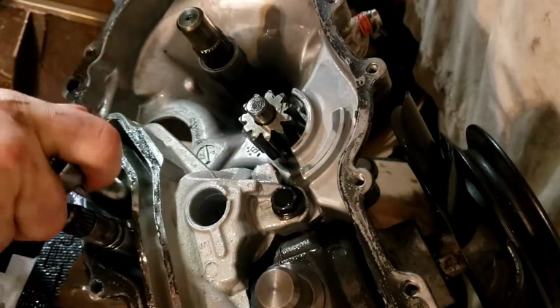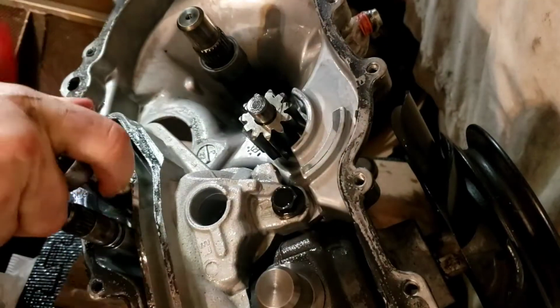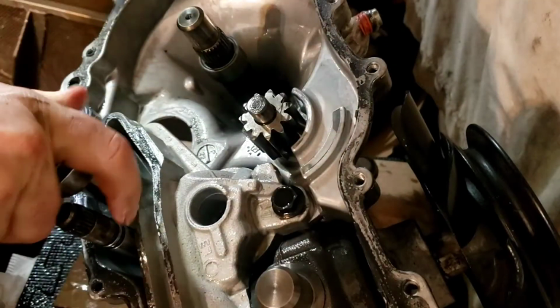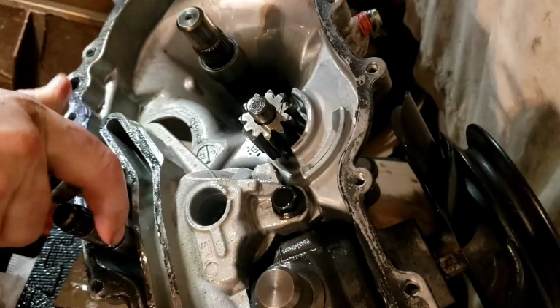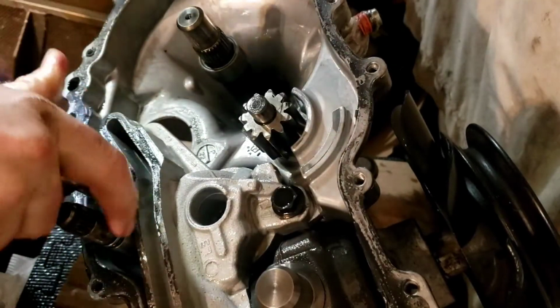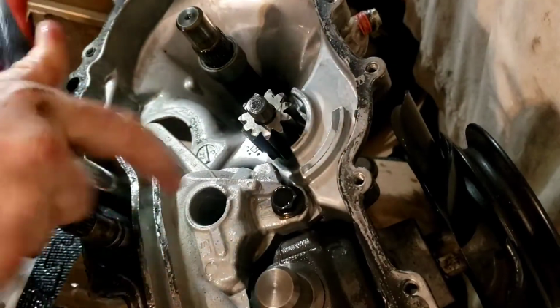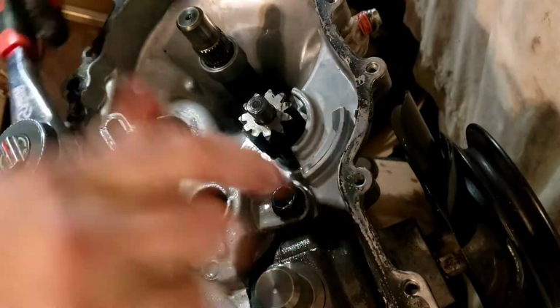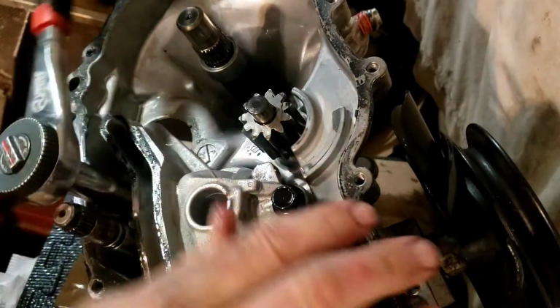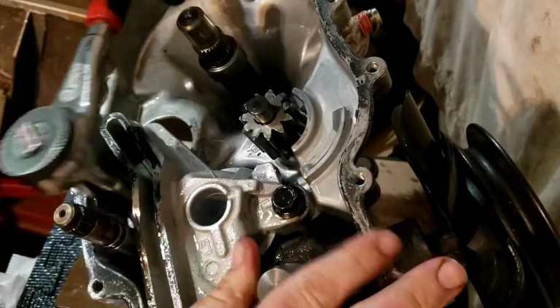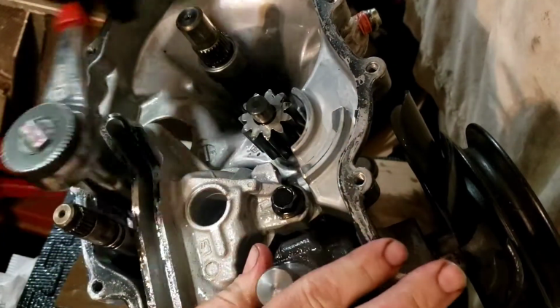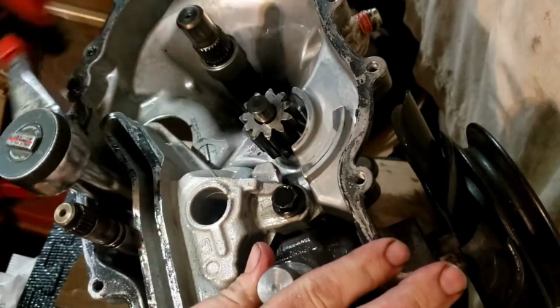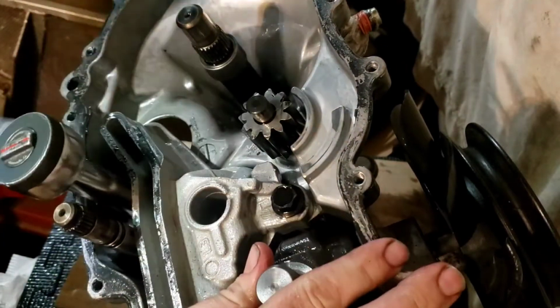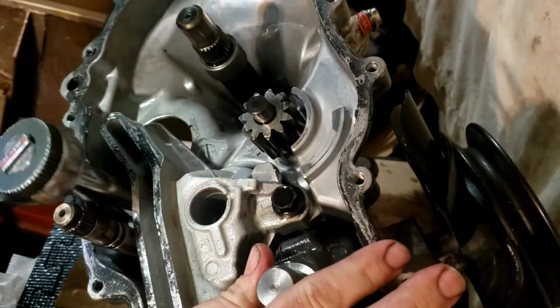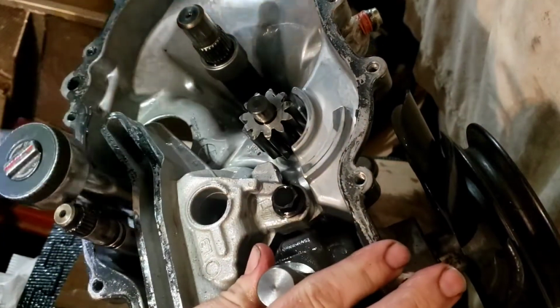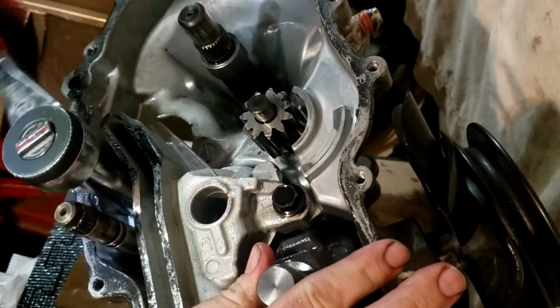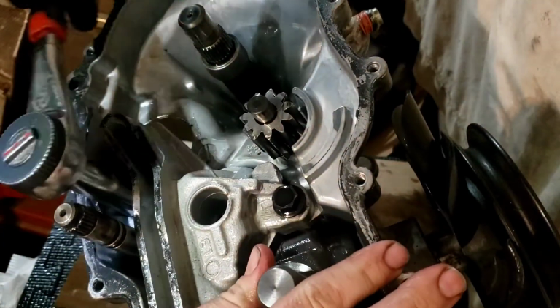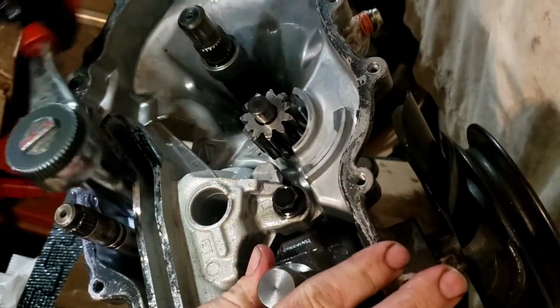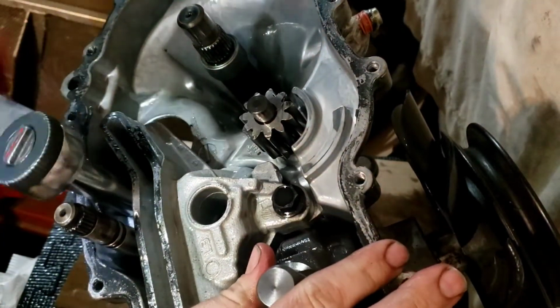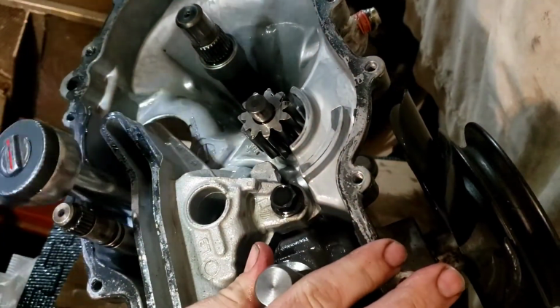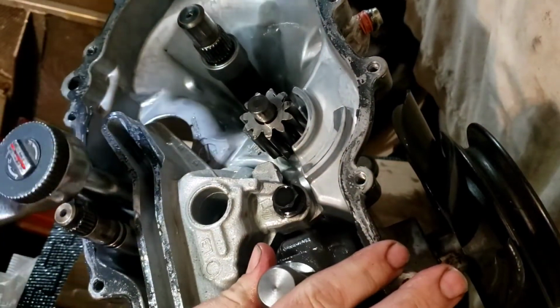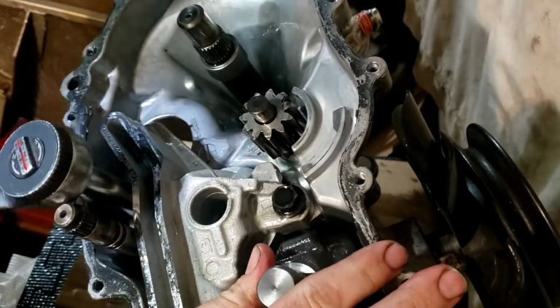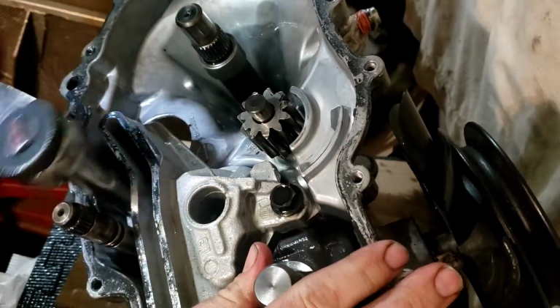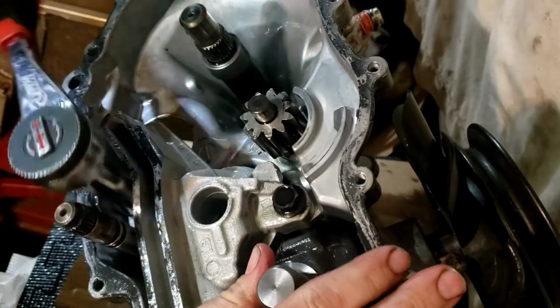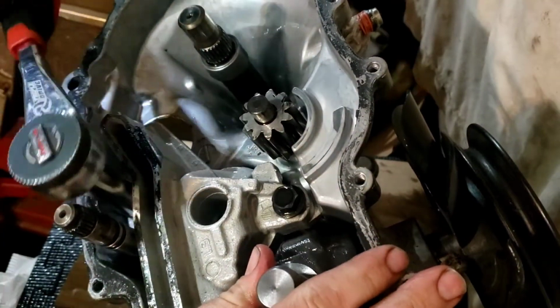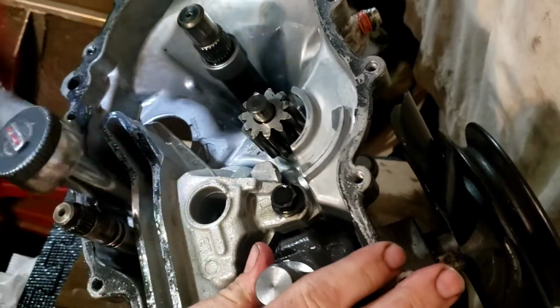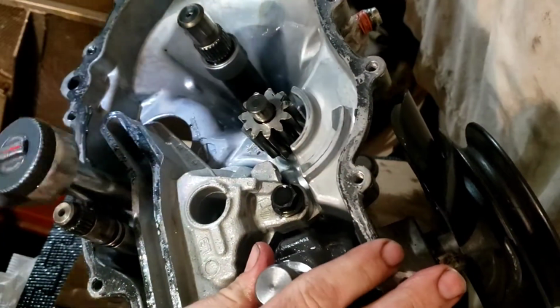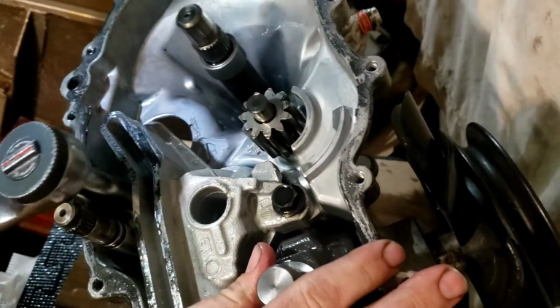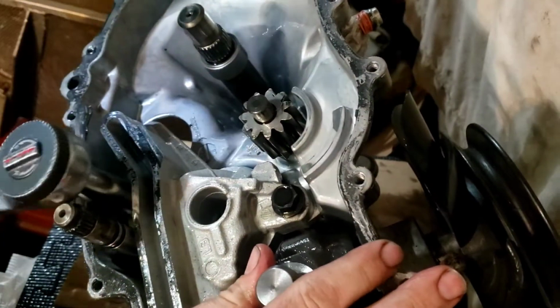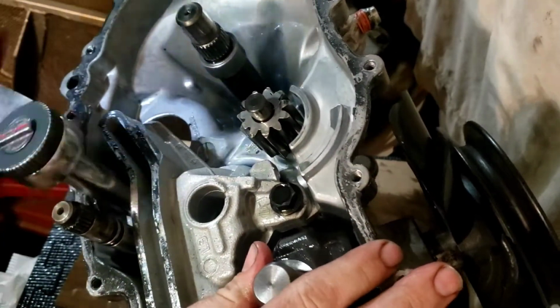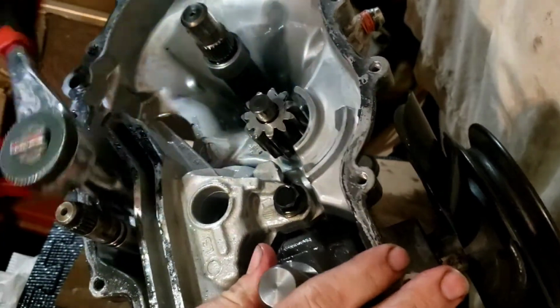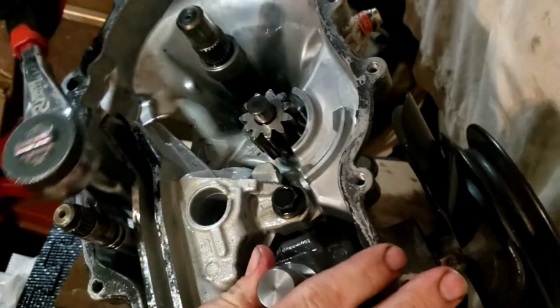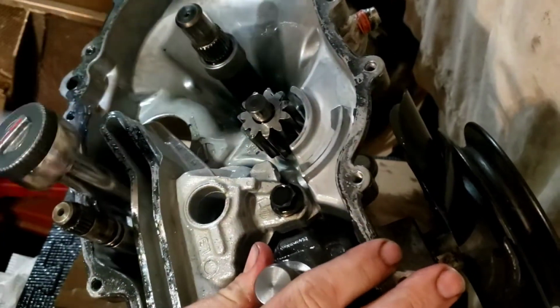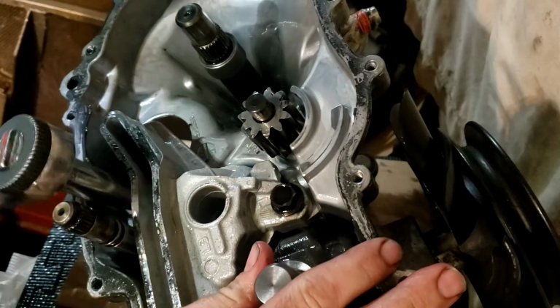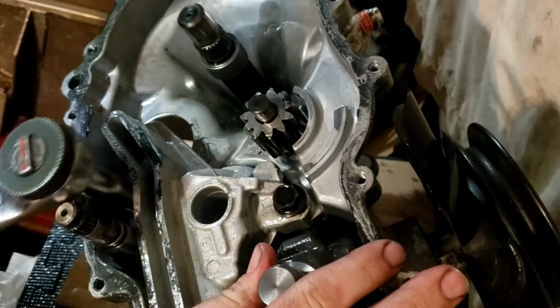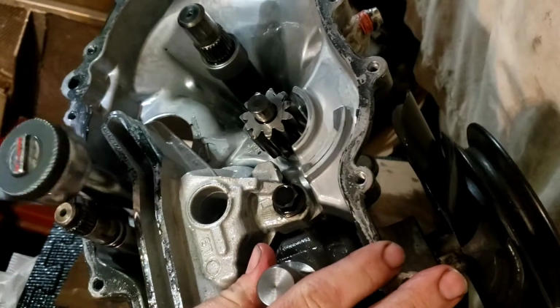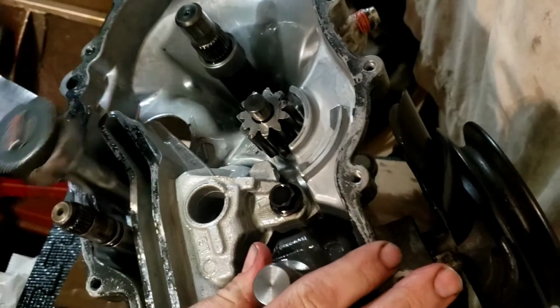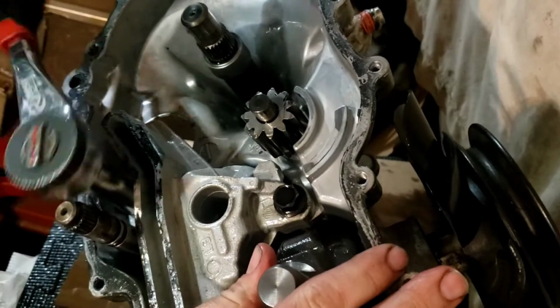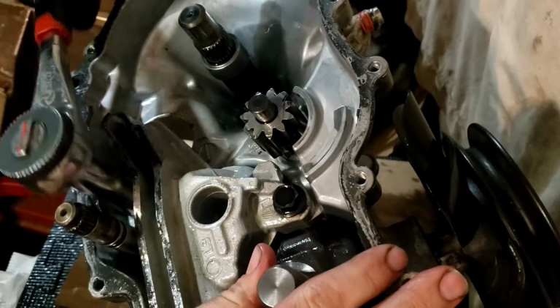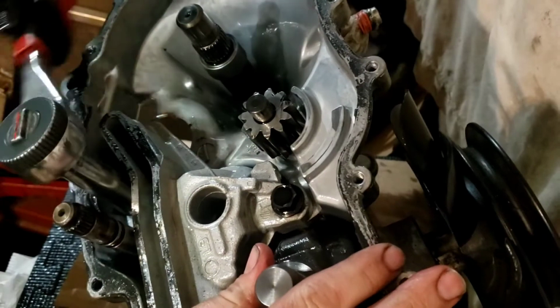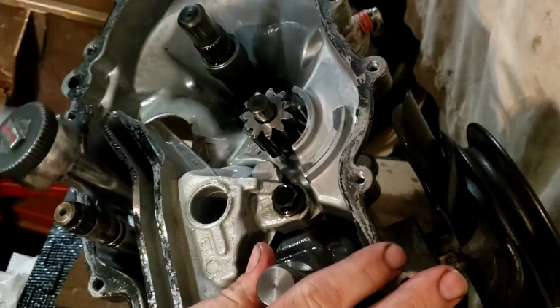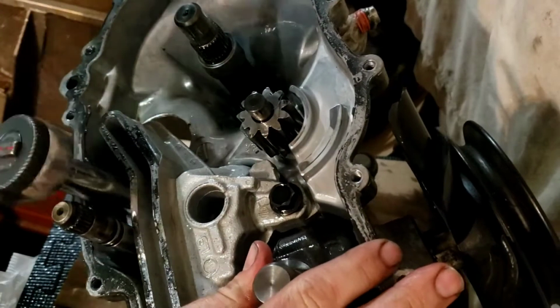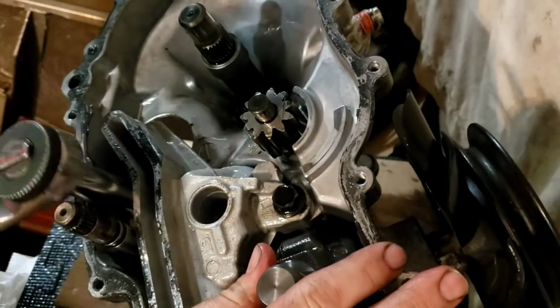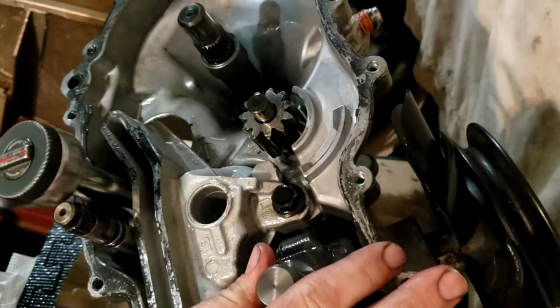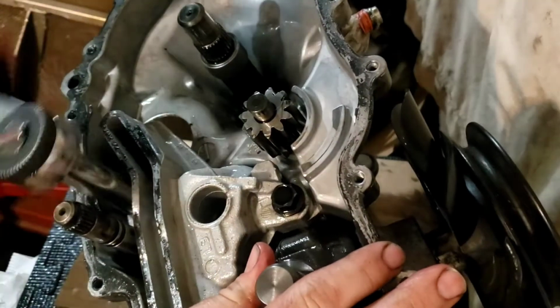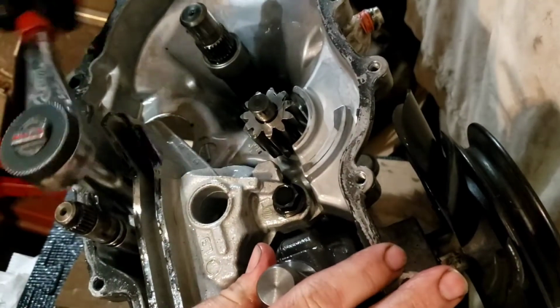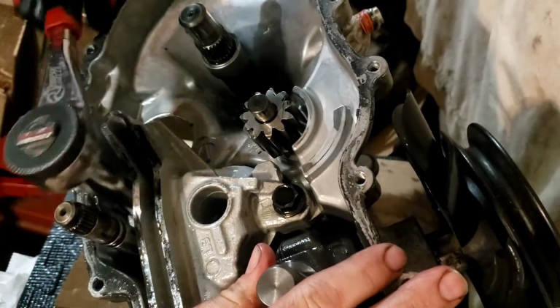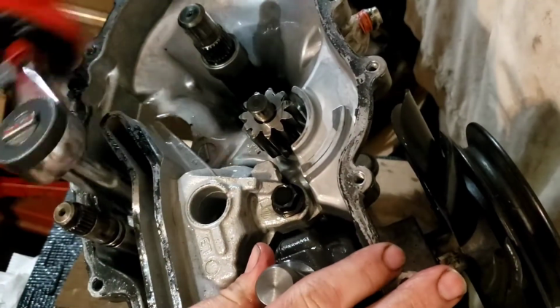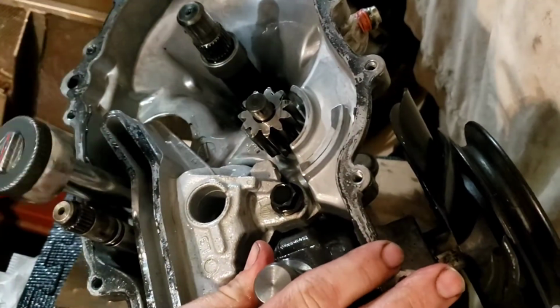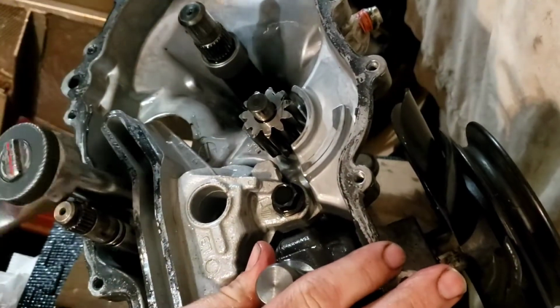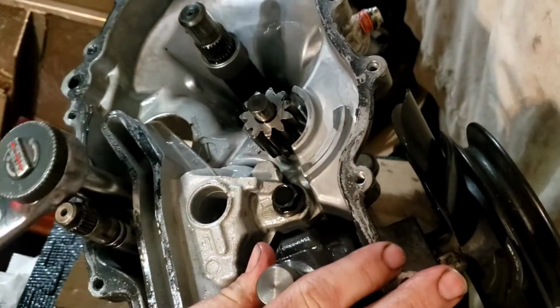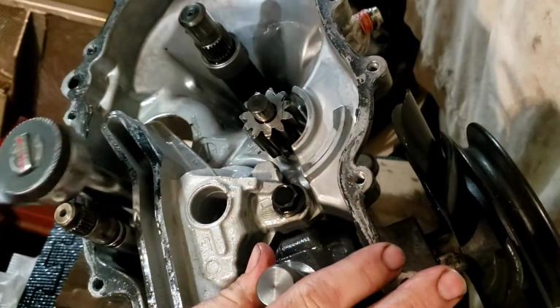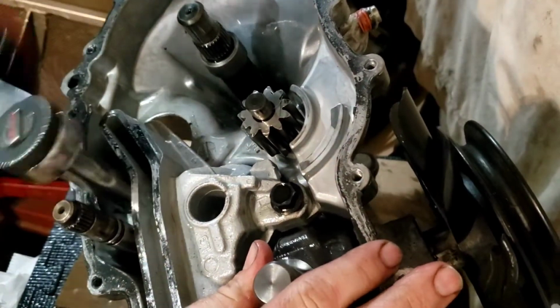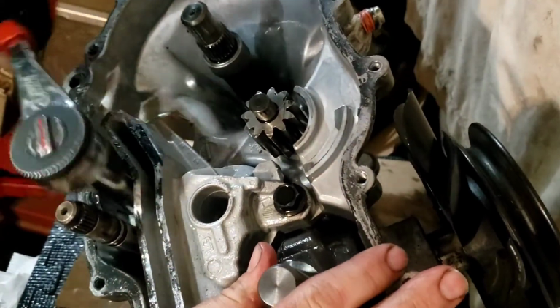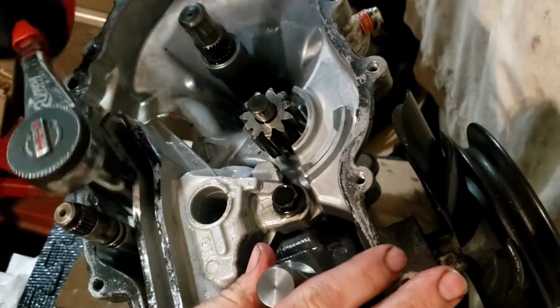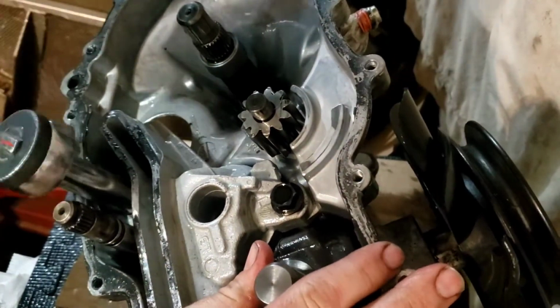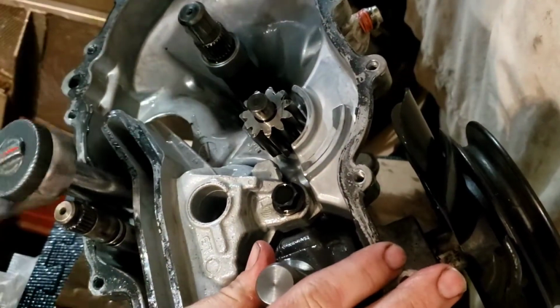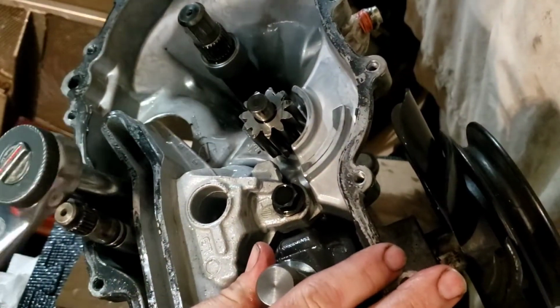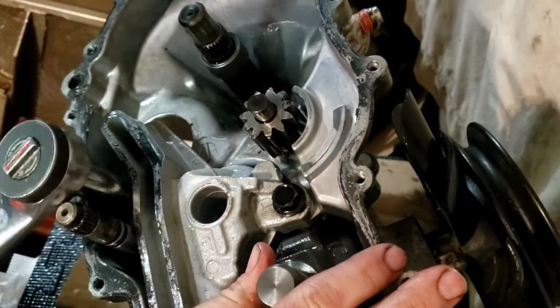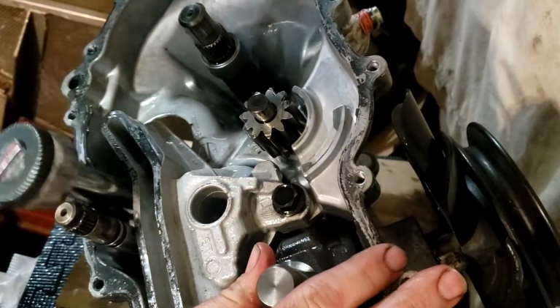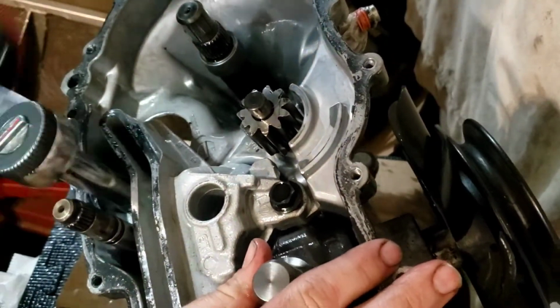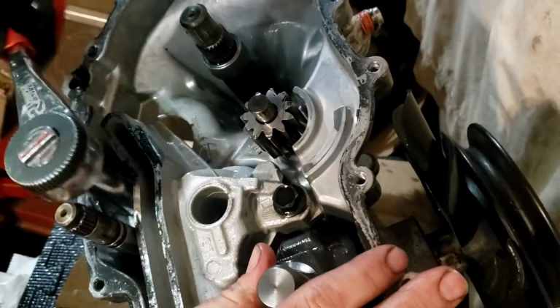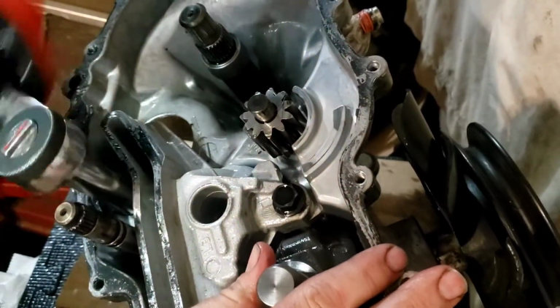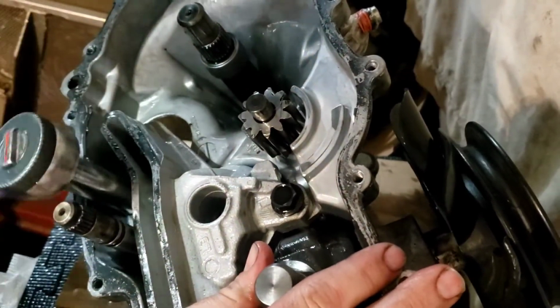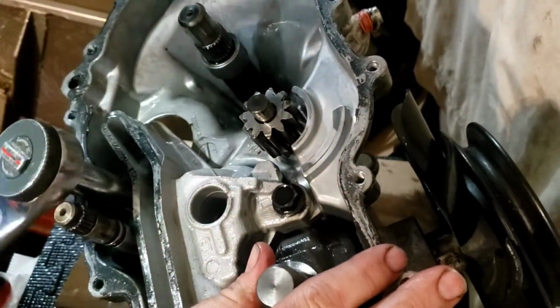Did you say $500 to replace an O-ring? Yes. That design. $500 for an O-ring.